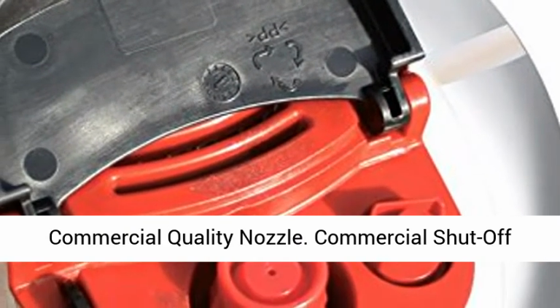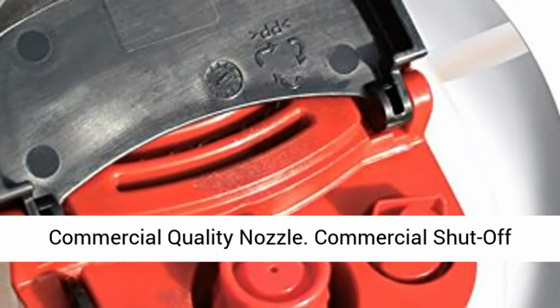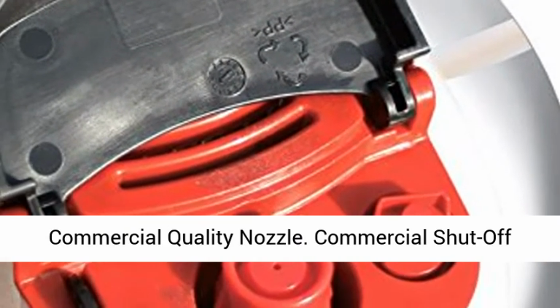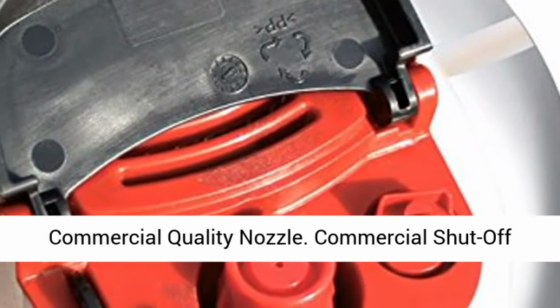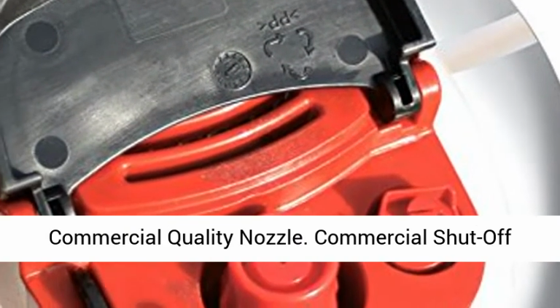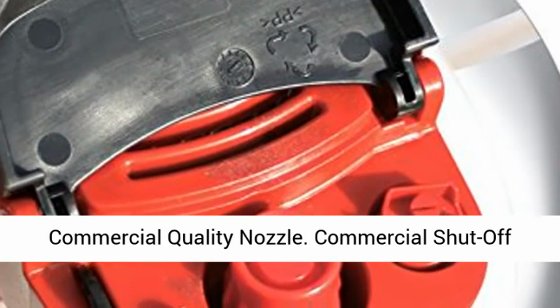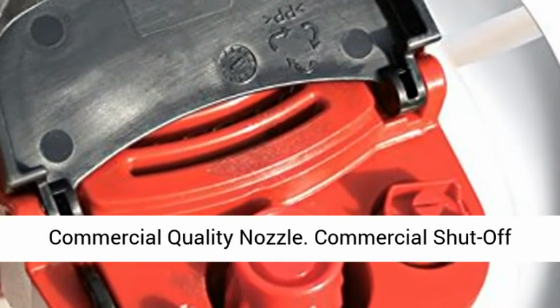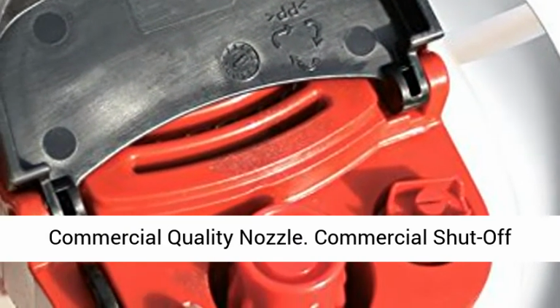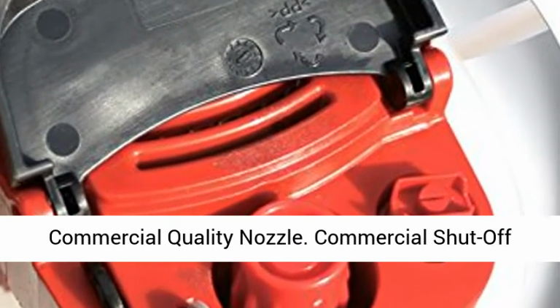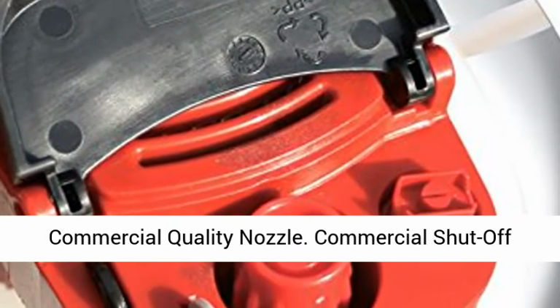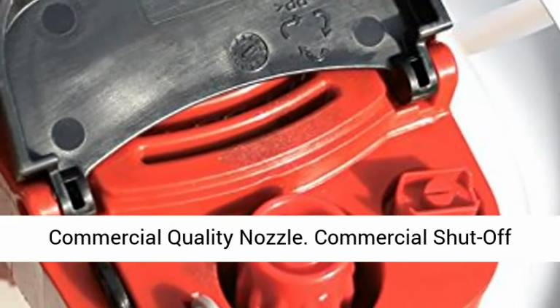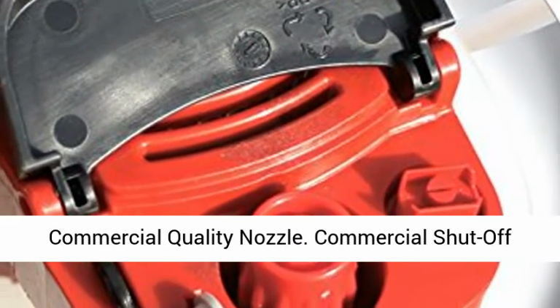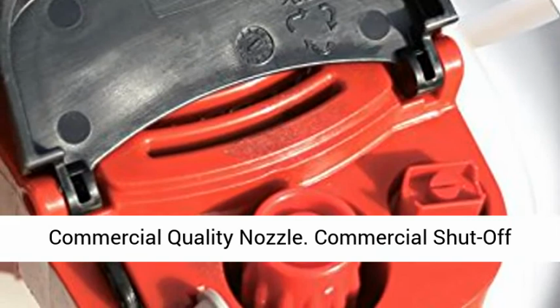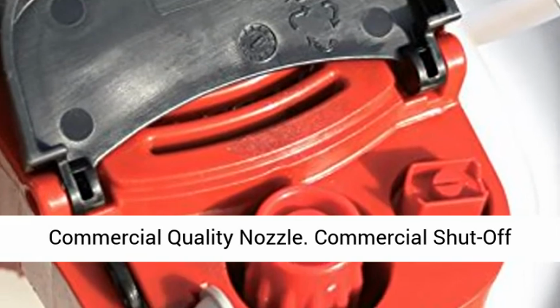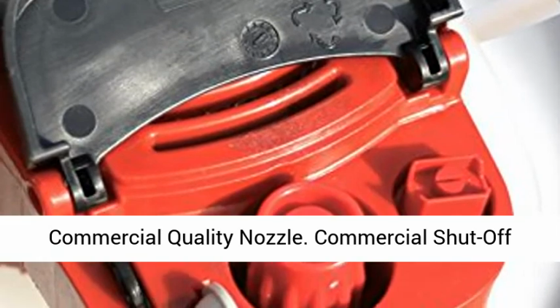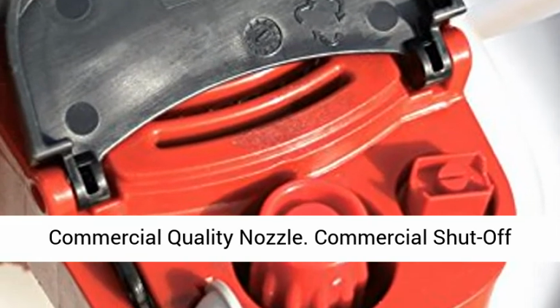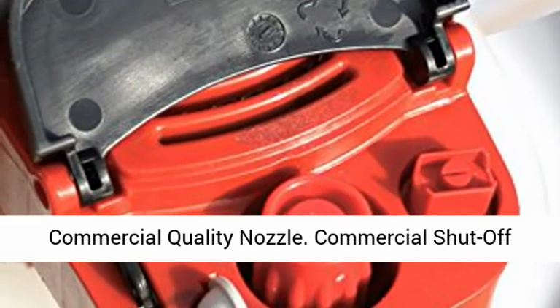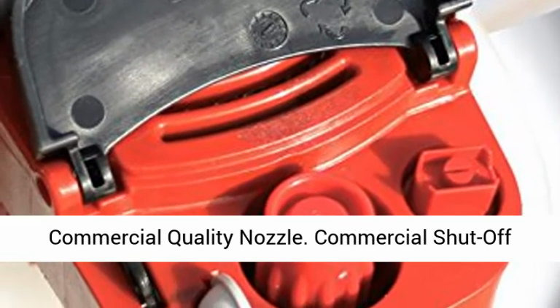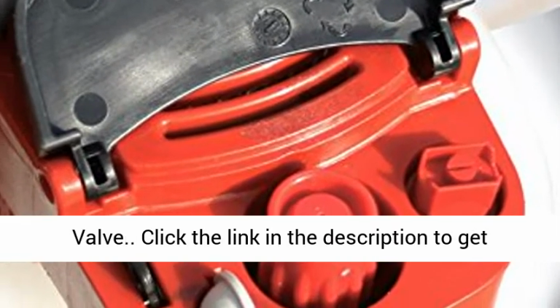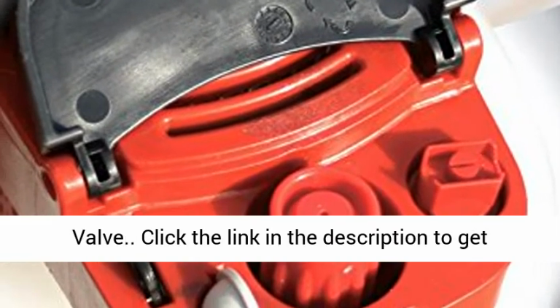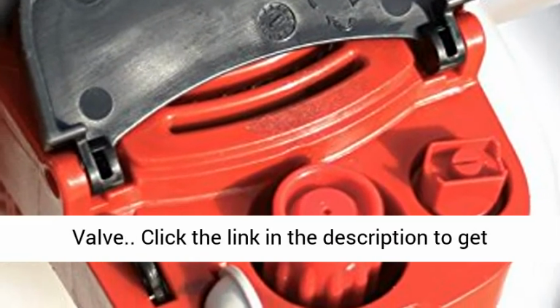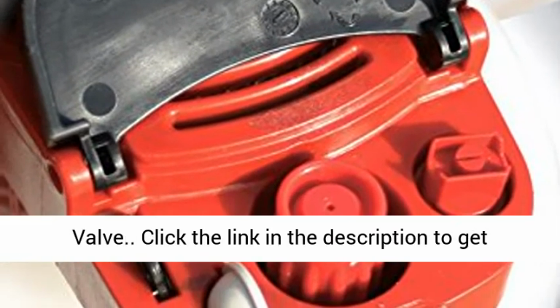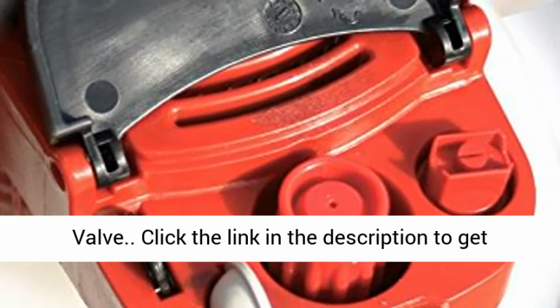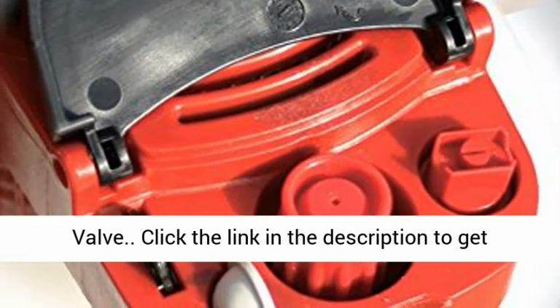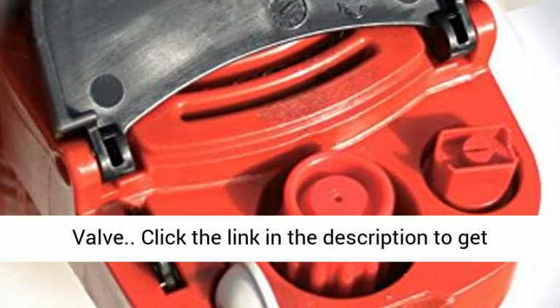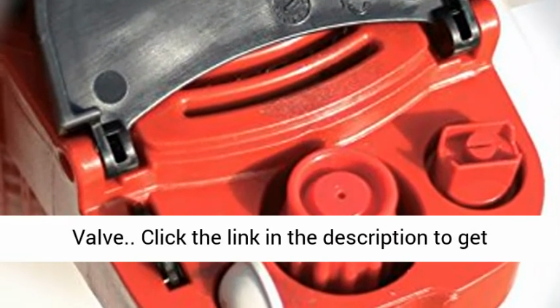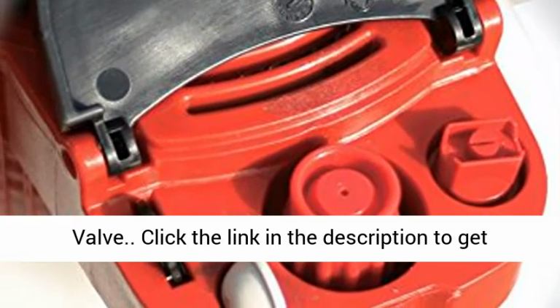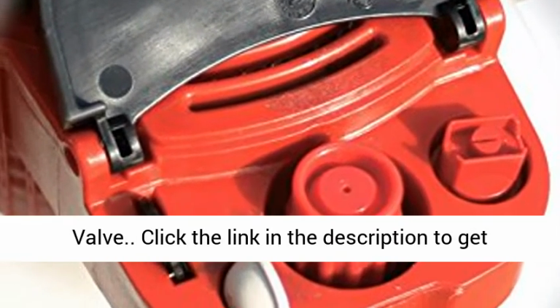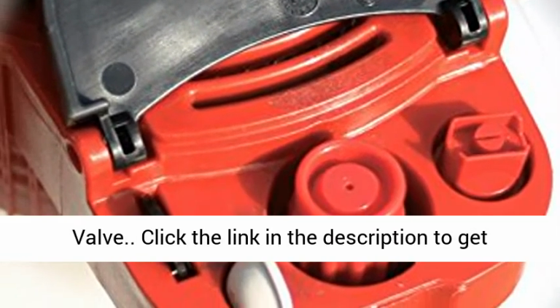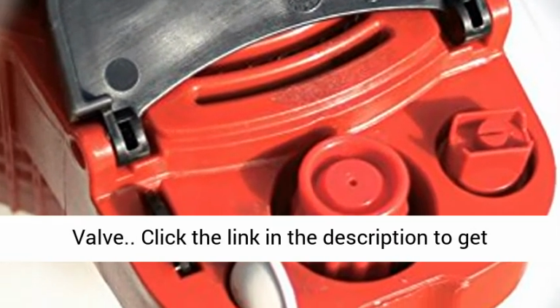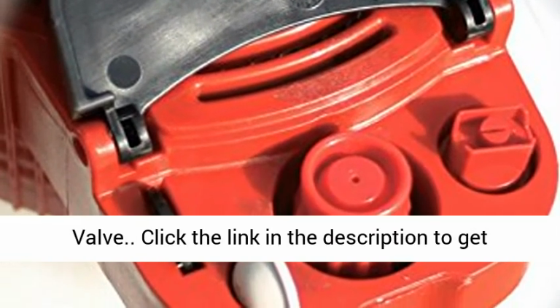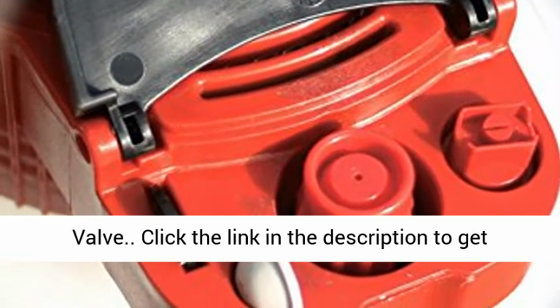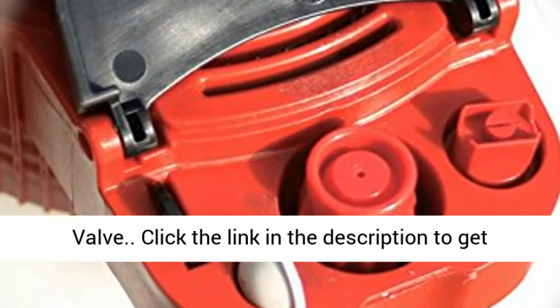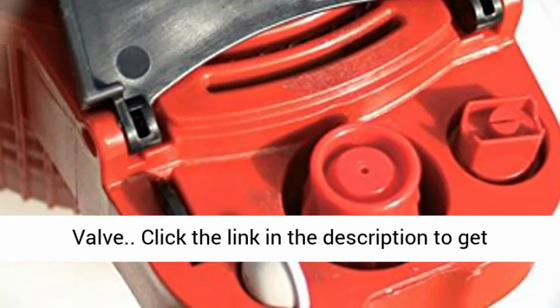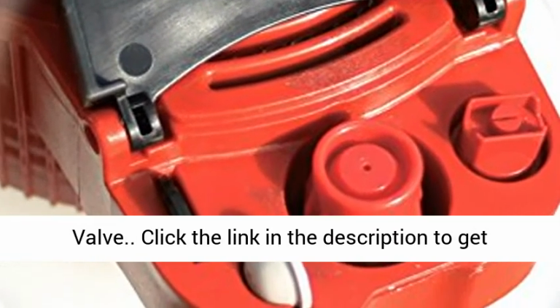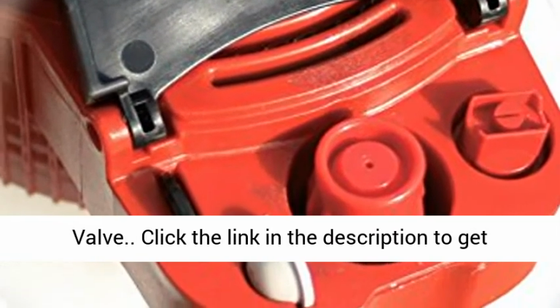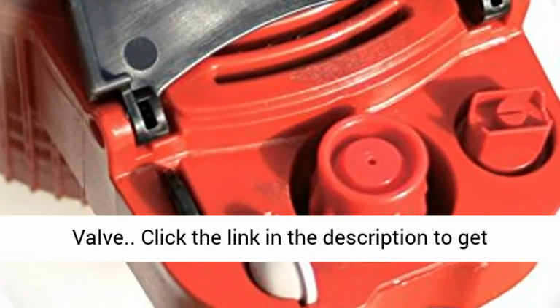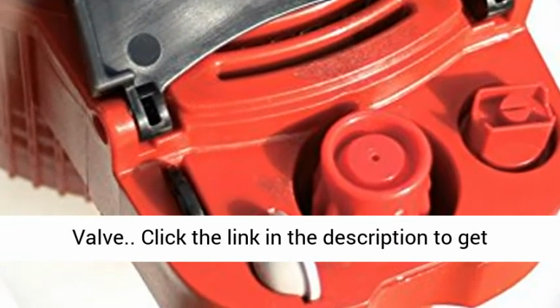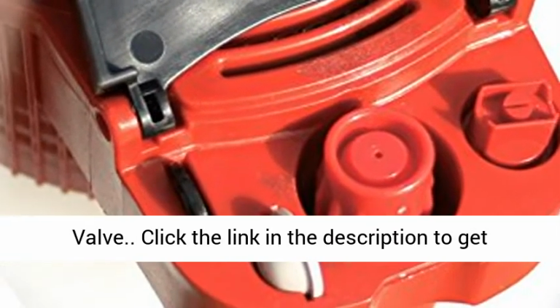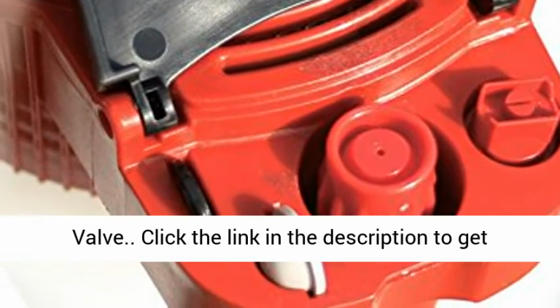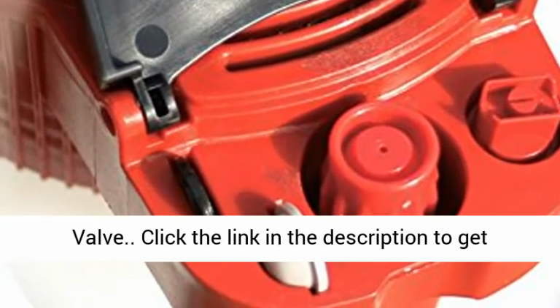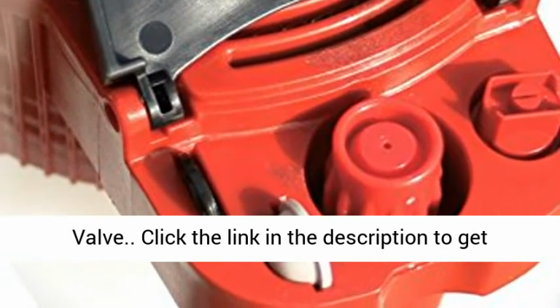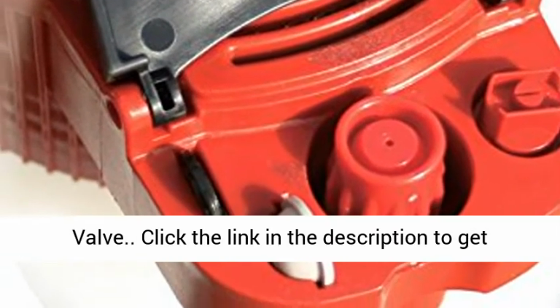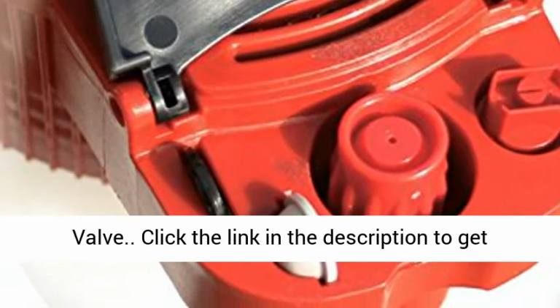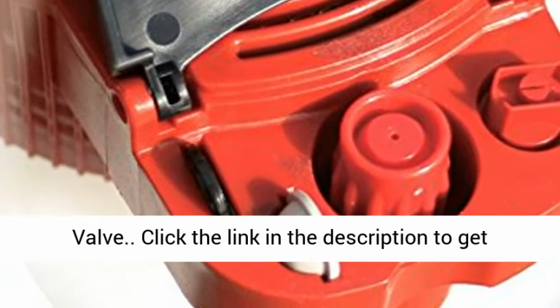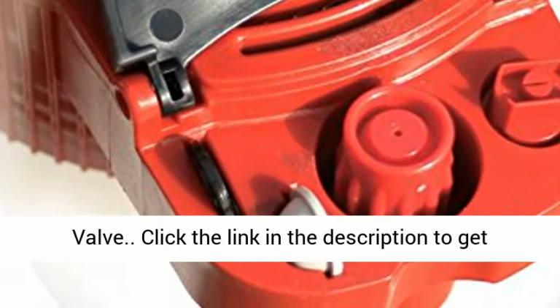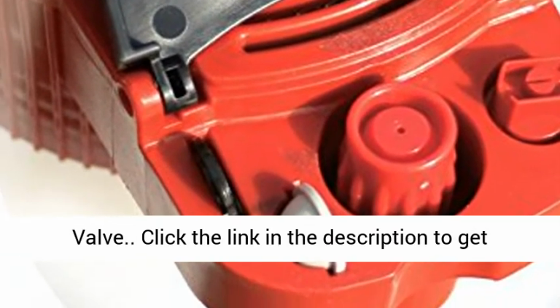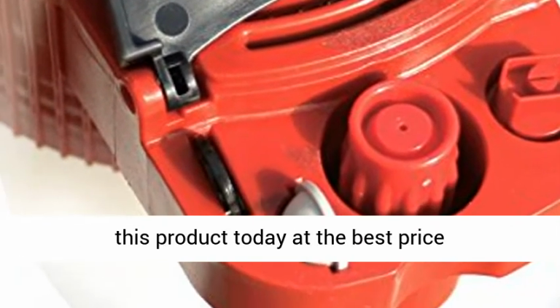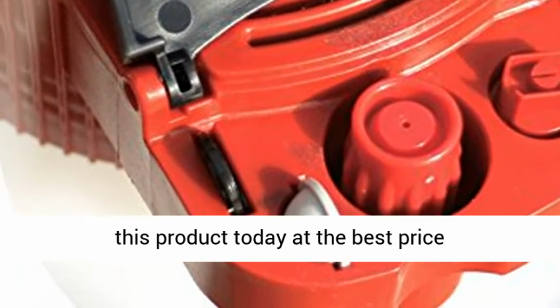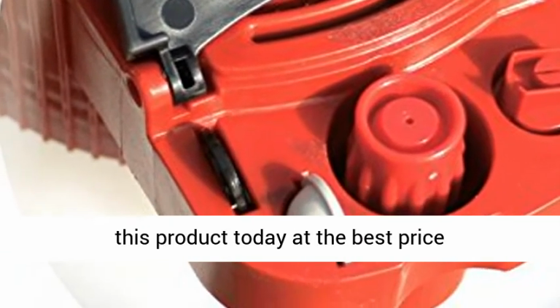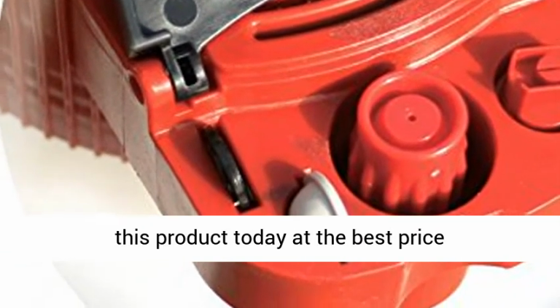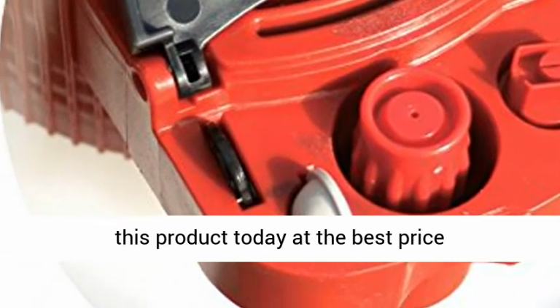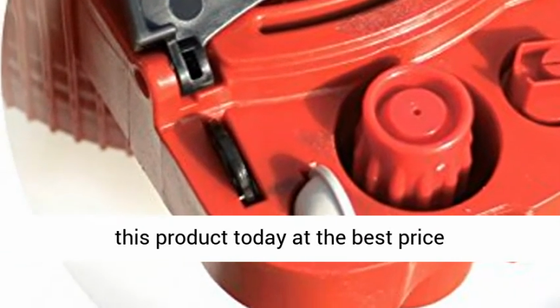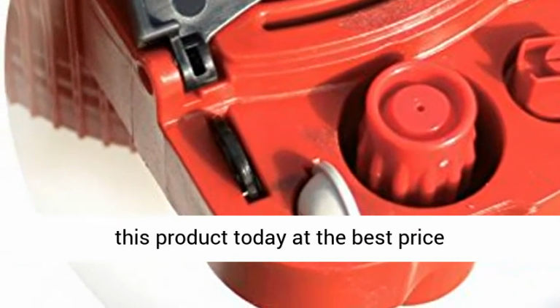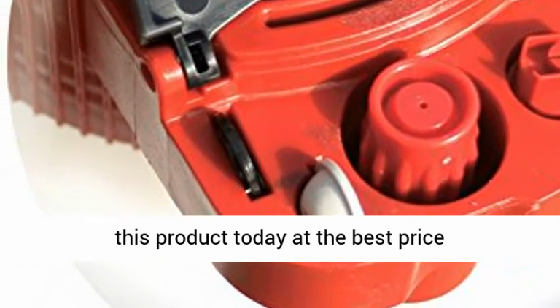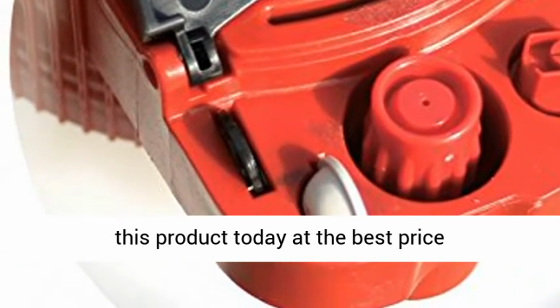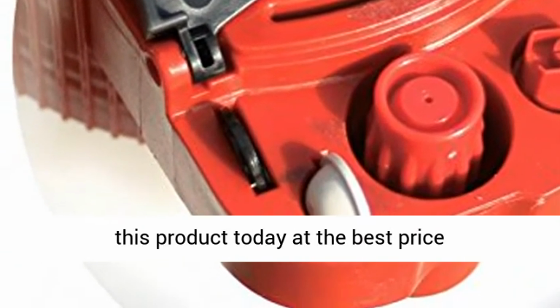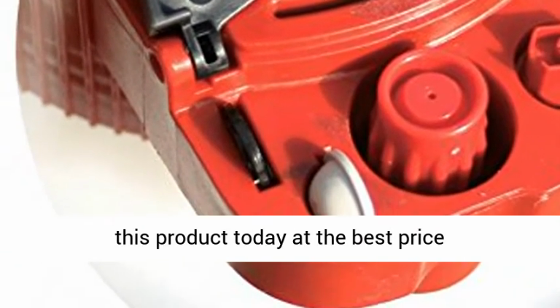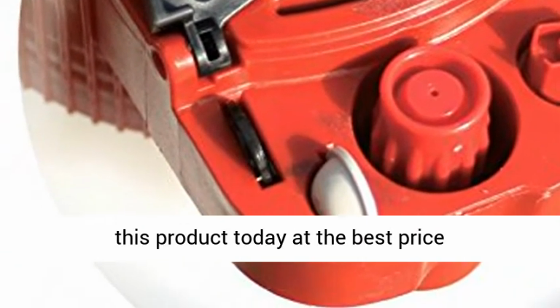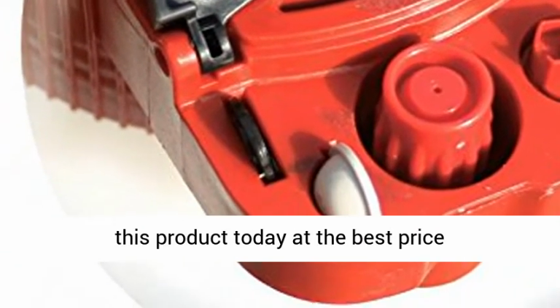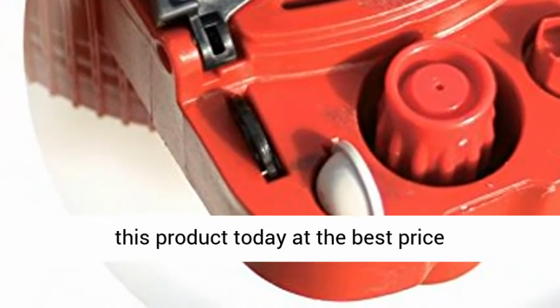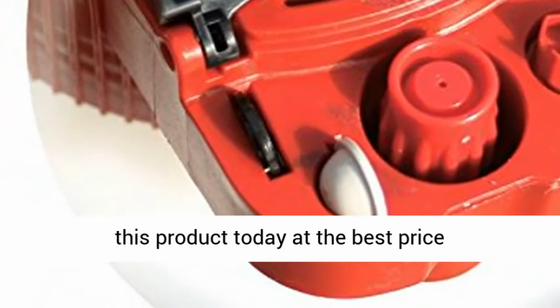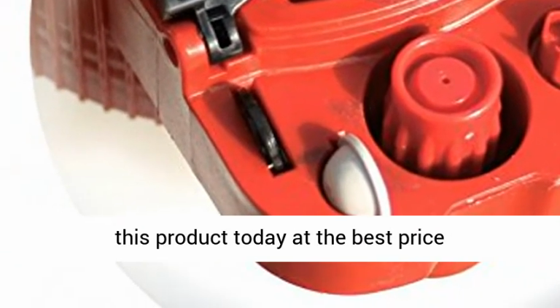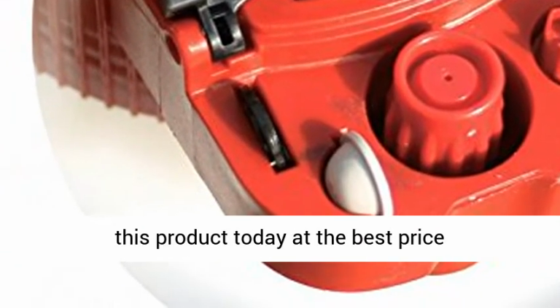Commercial Shut-Off Valve. Click the link in the description to get this product today at the best price.